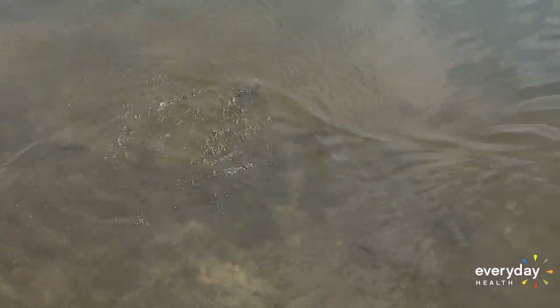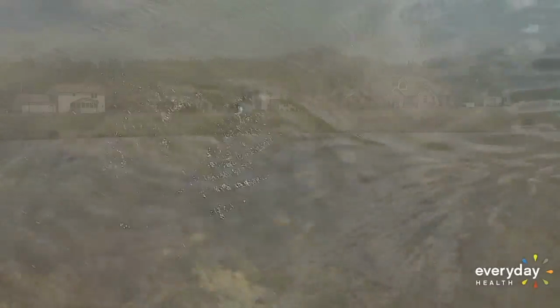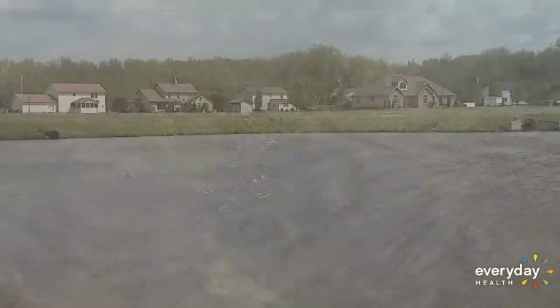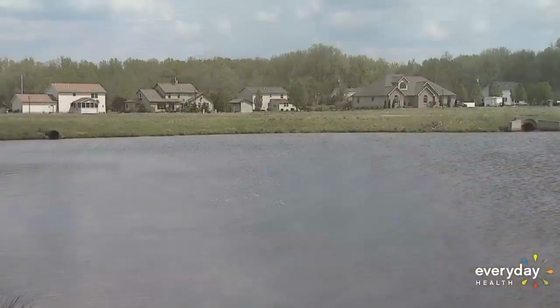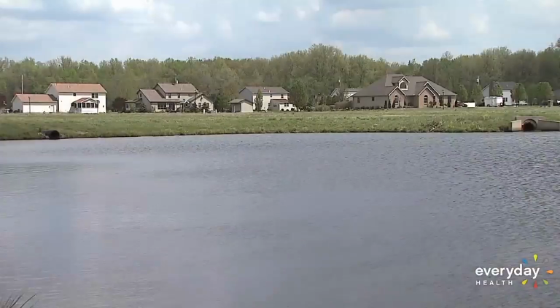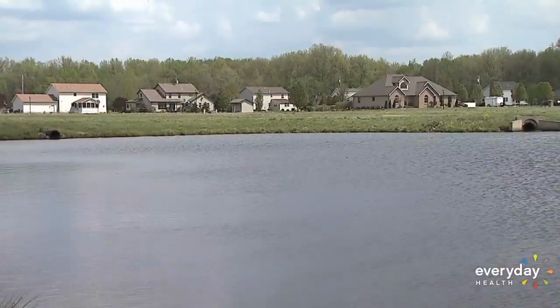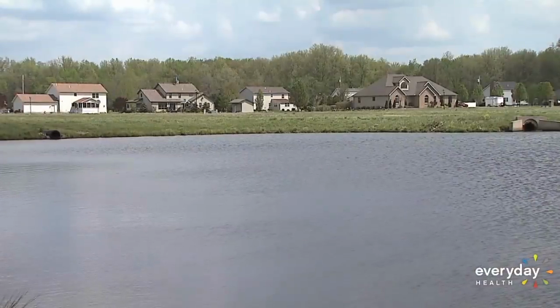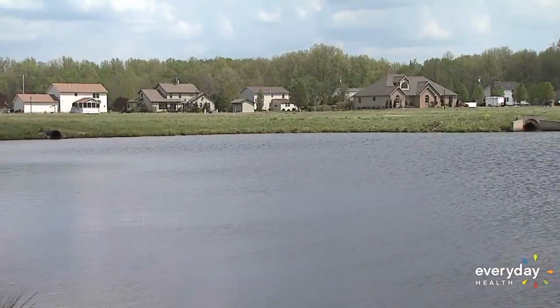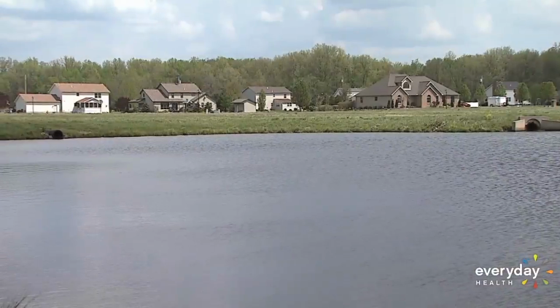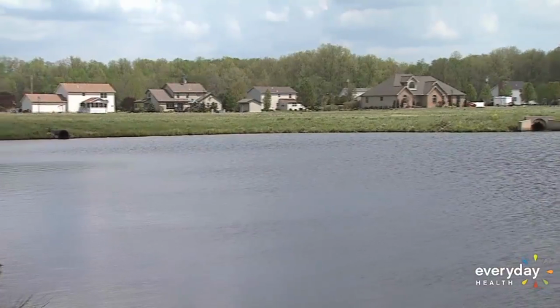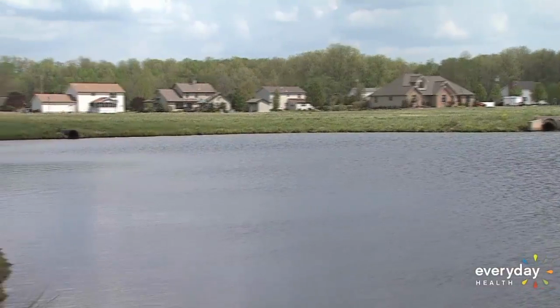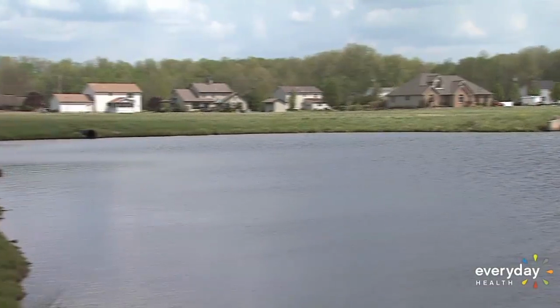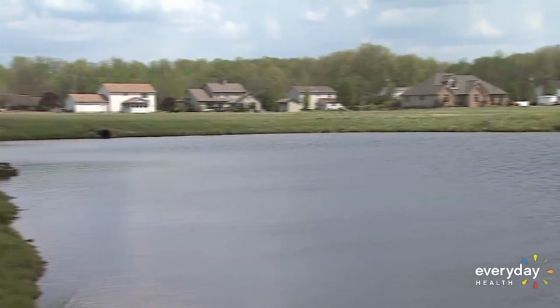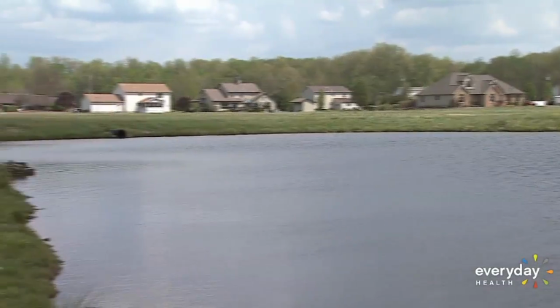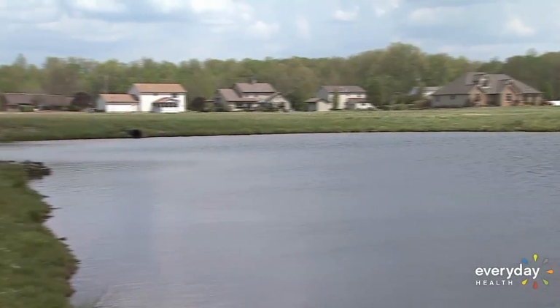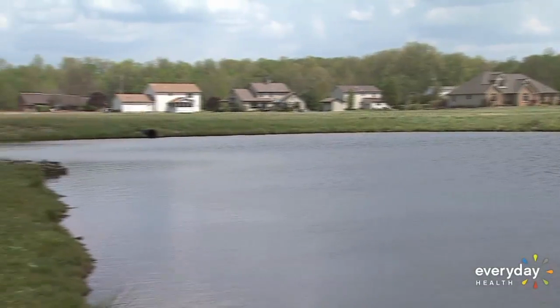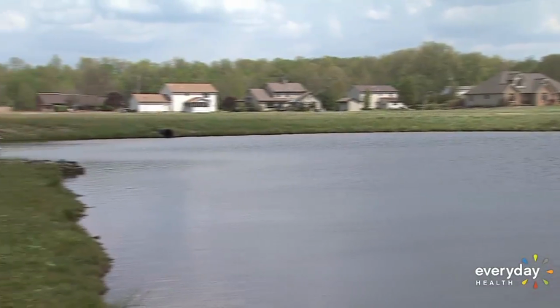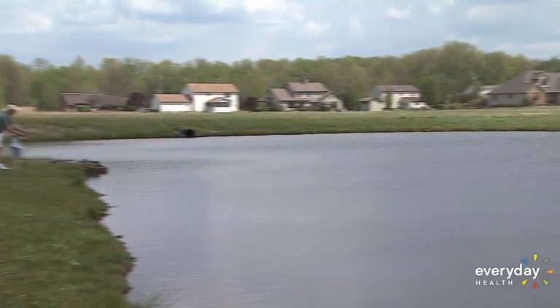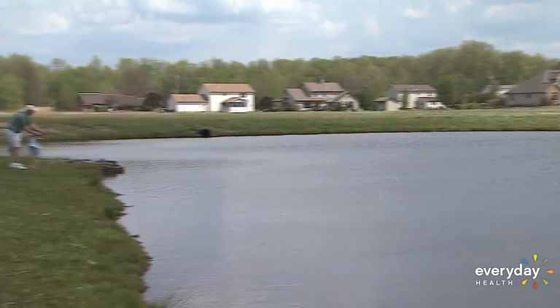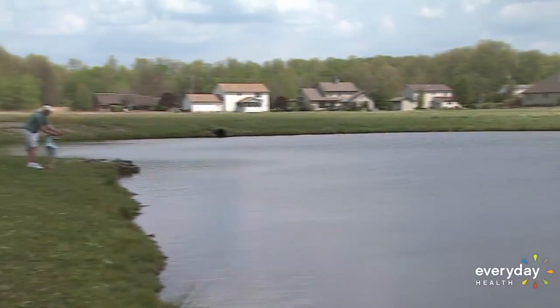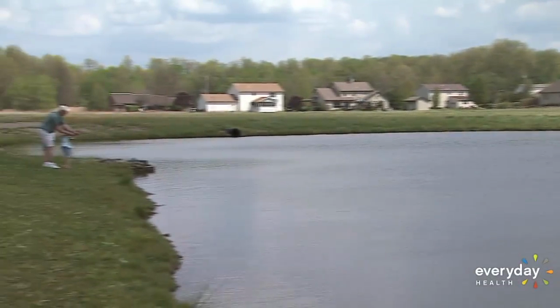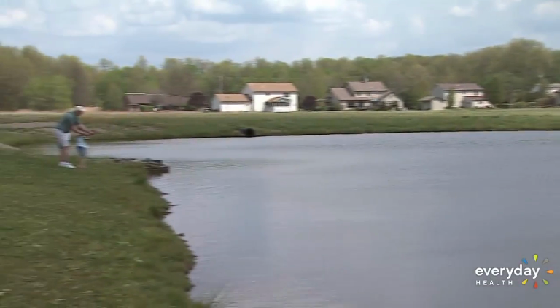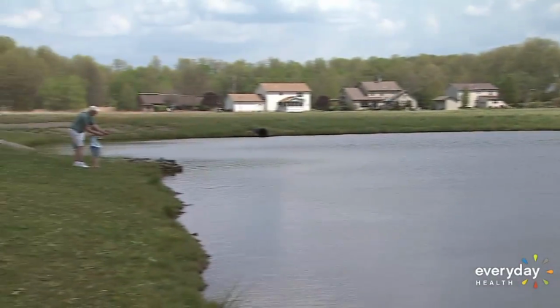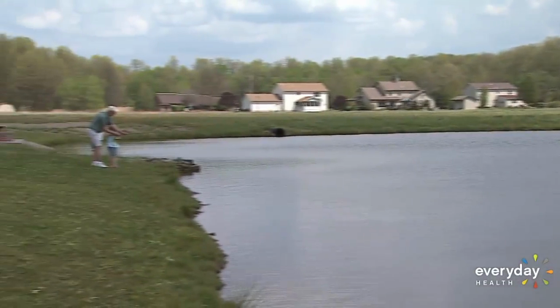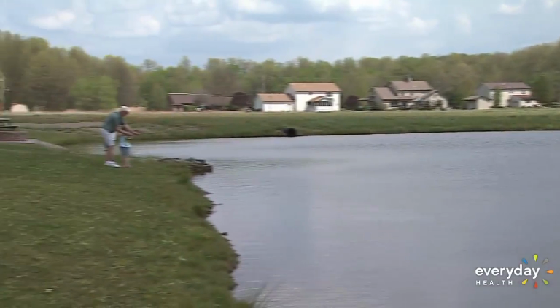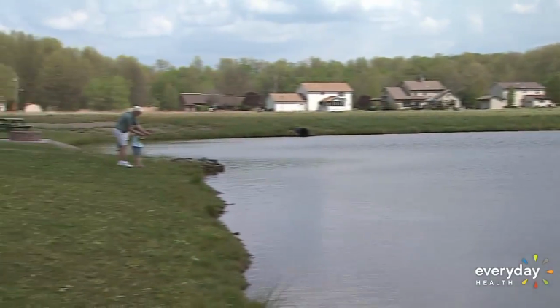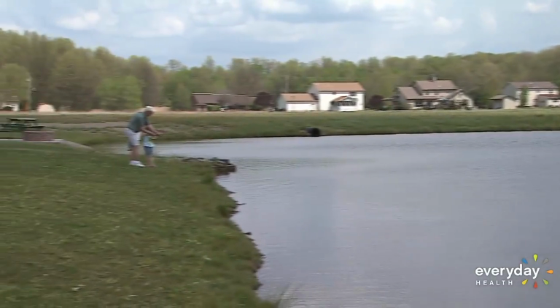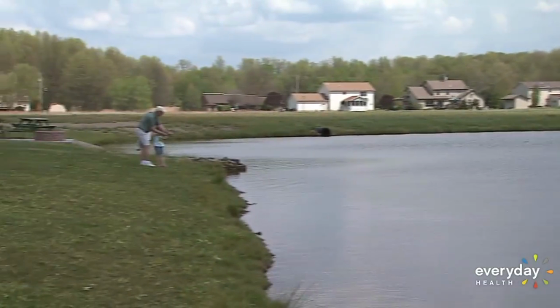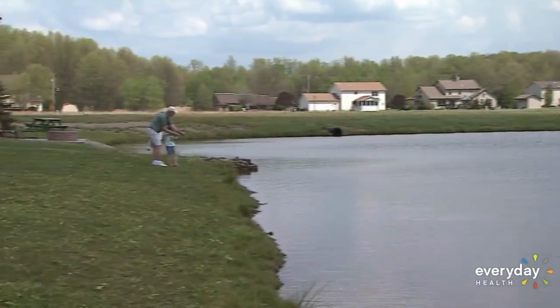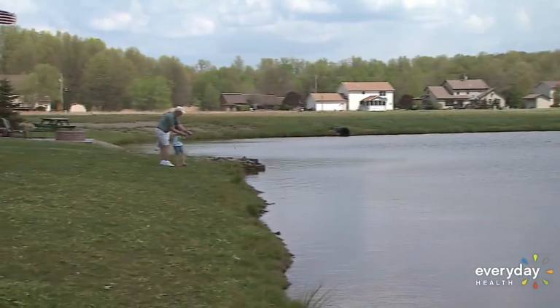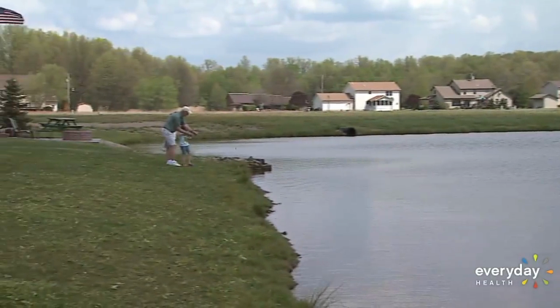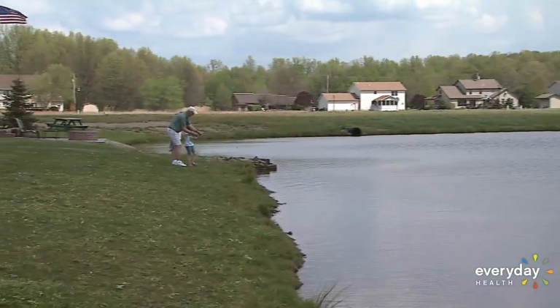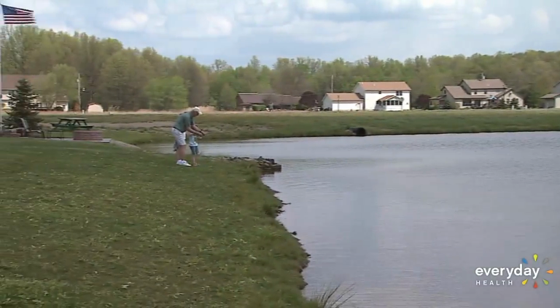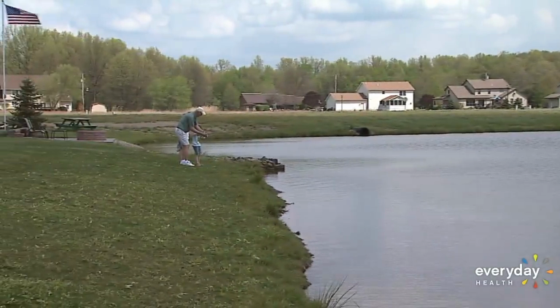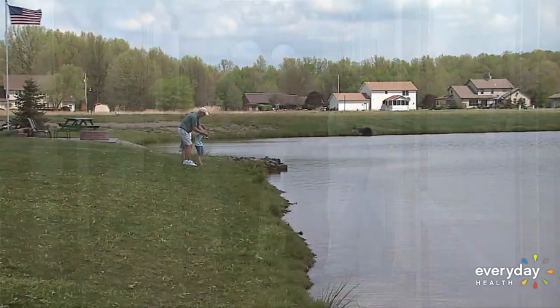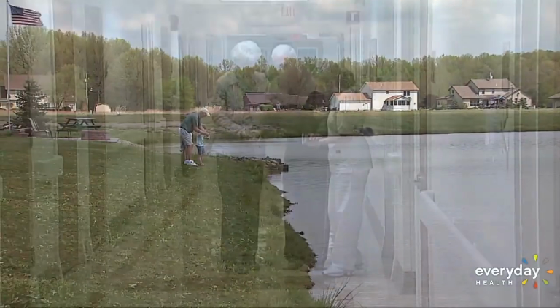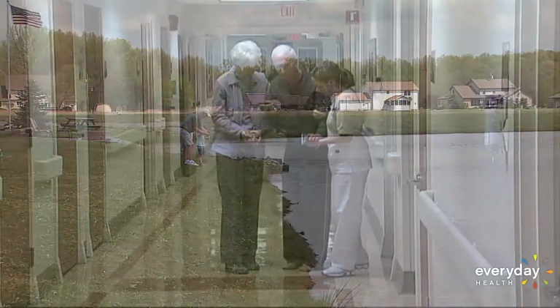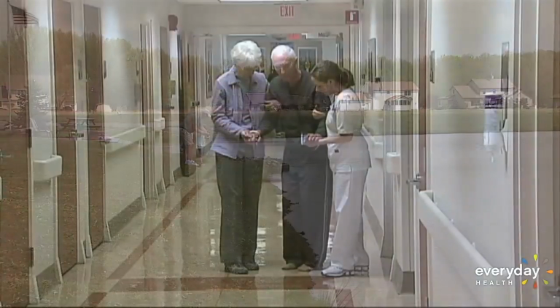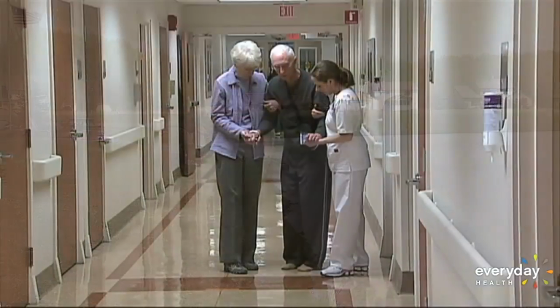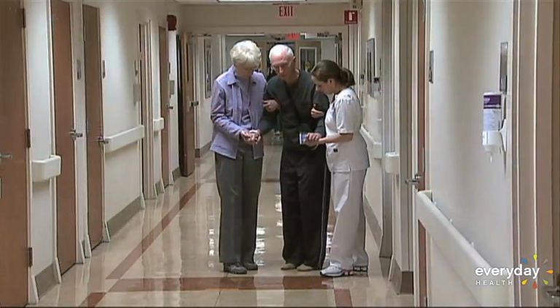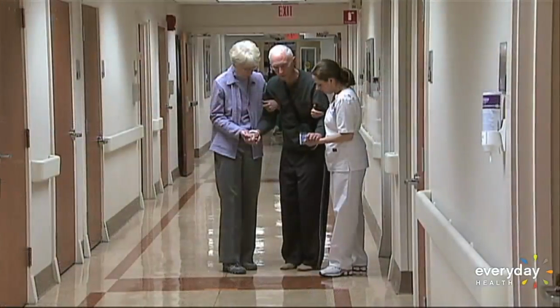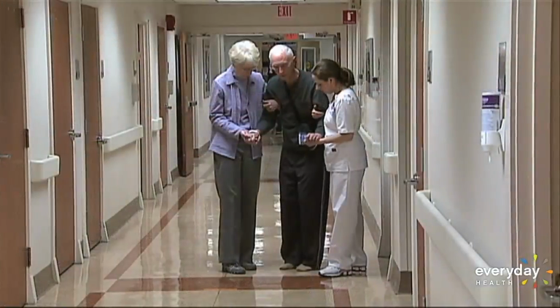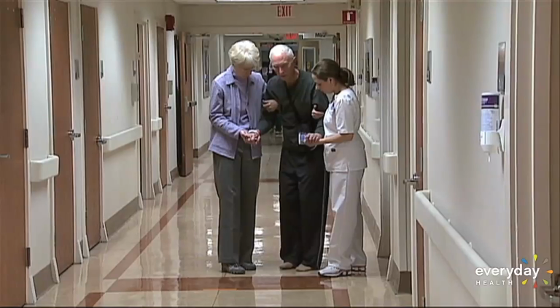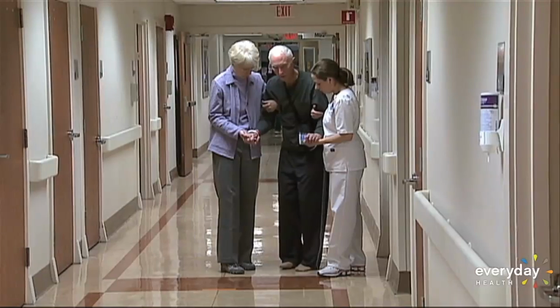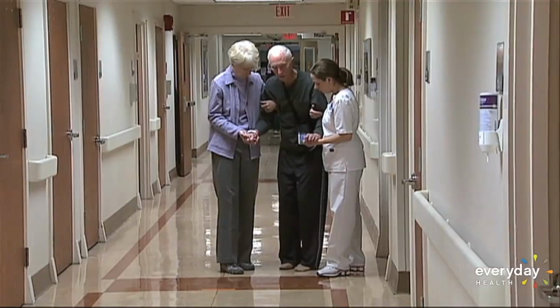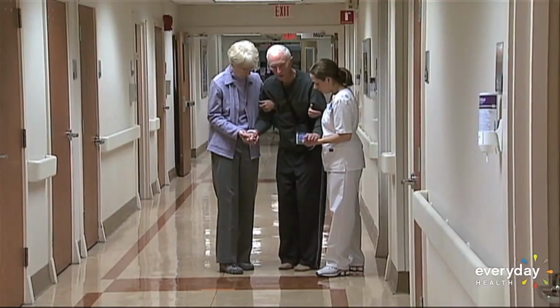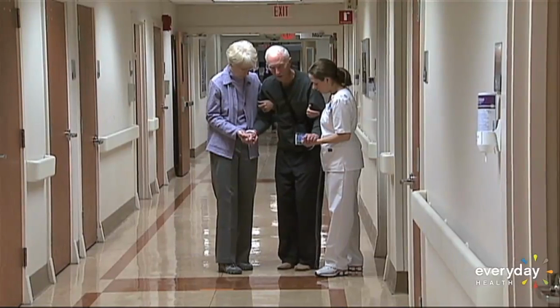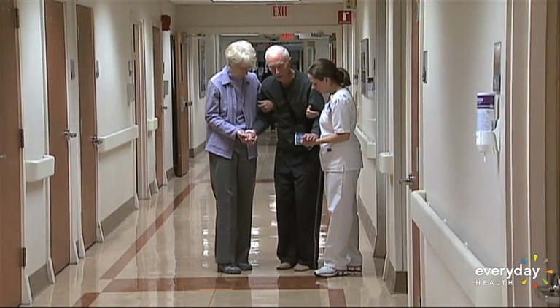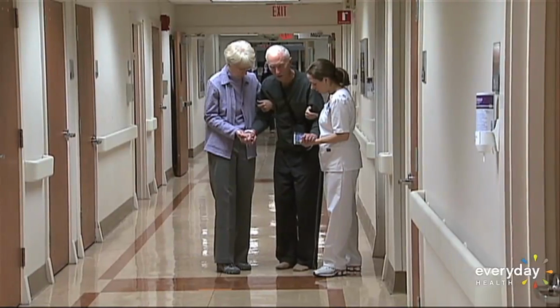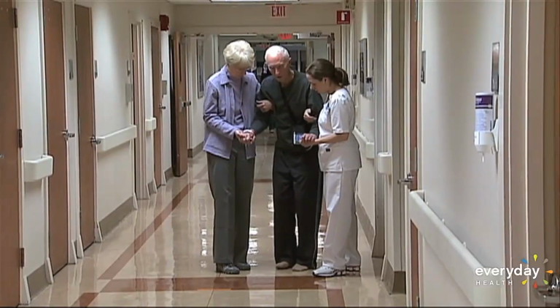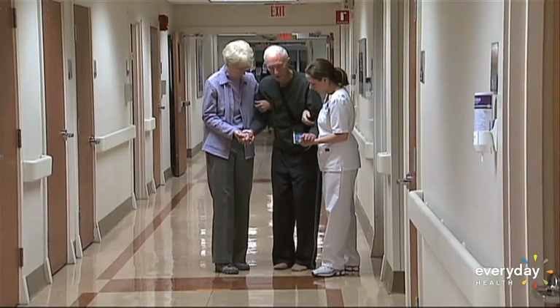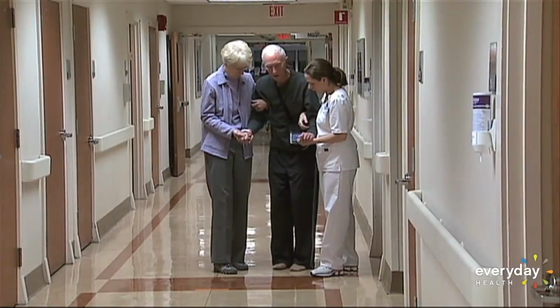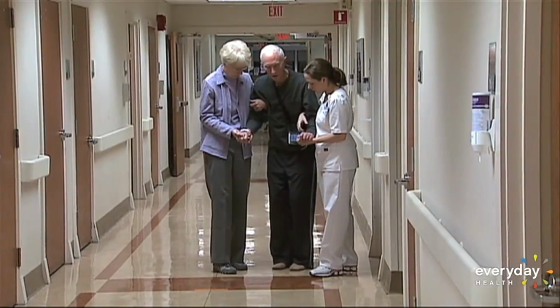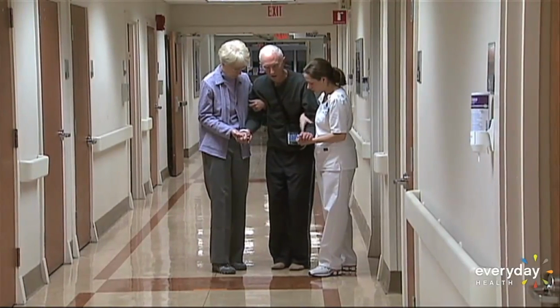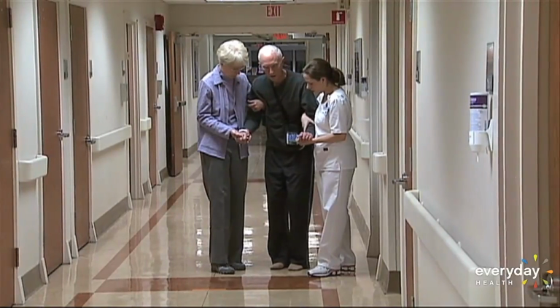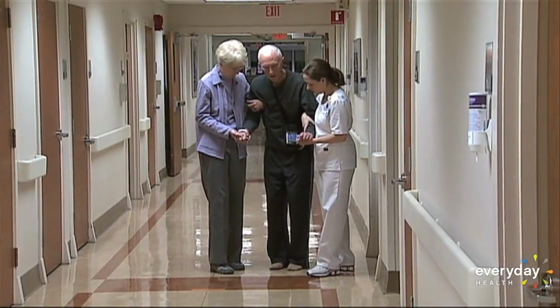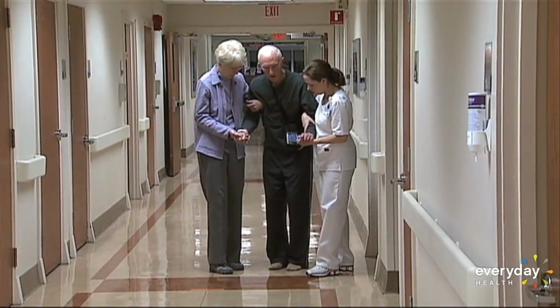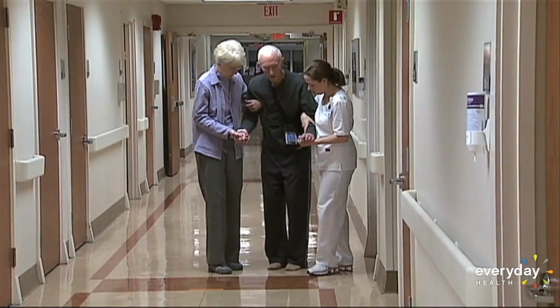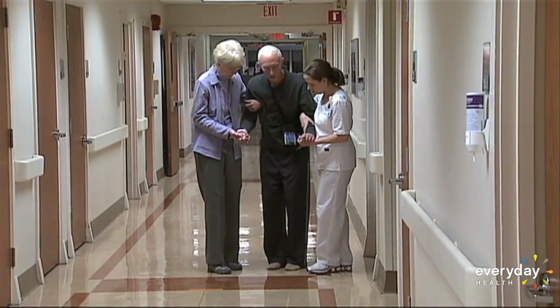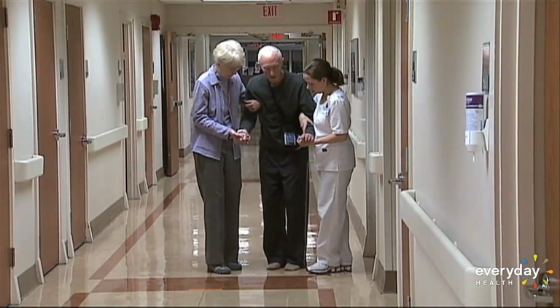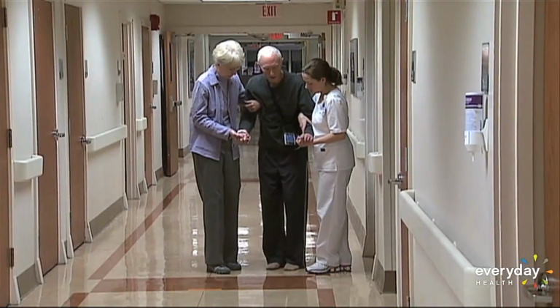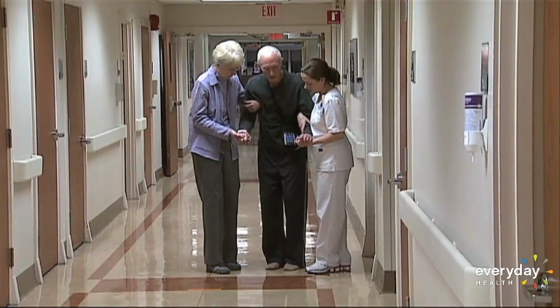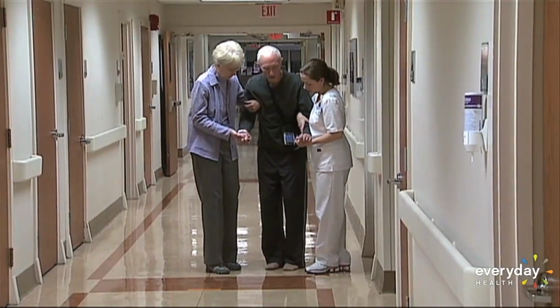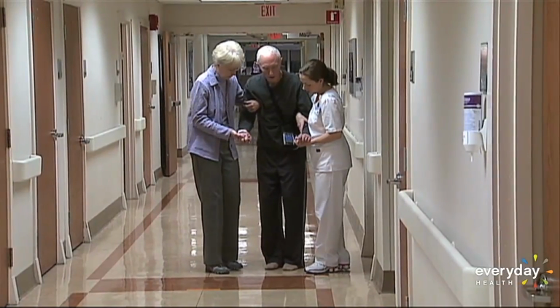Twelve years ago, Bob was diagnosed with Parkinson's disease. As the disease progressed, his symptoms did too.